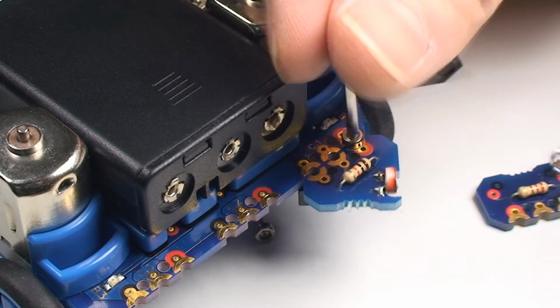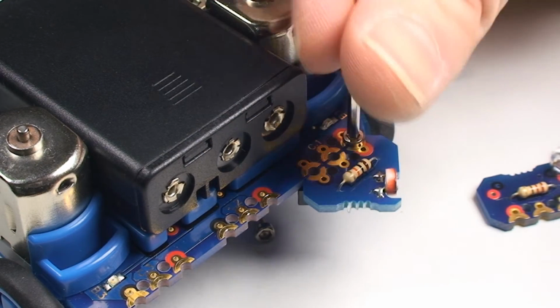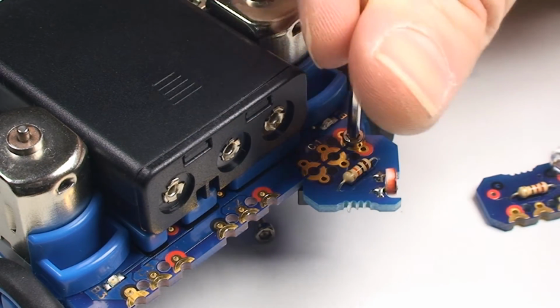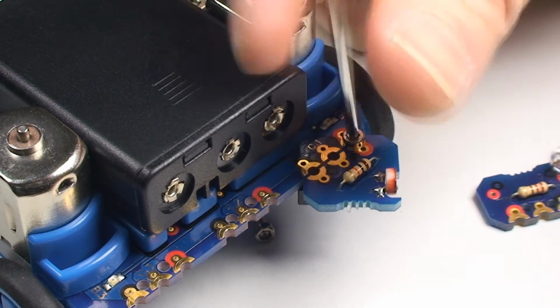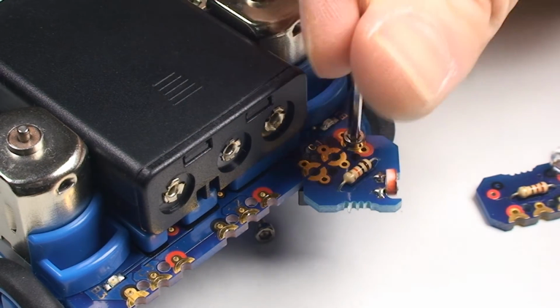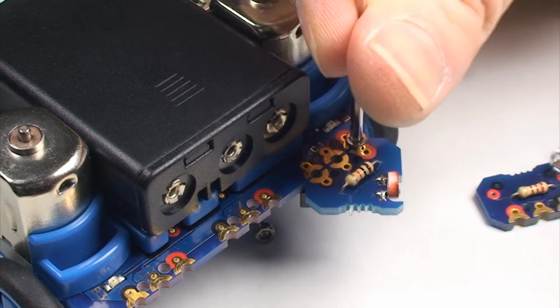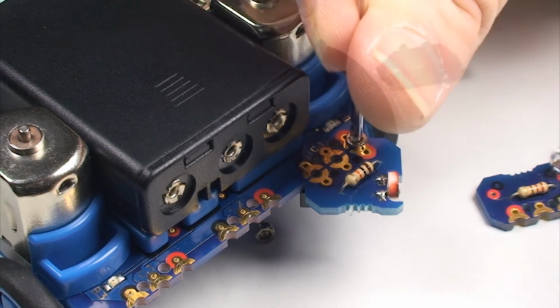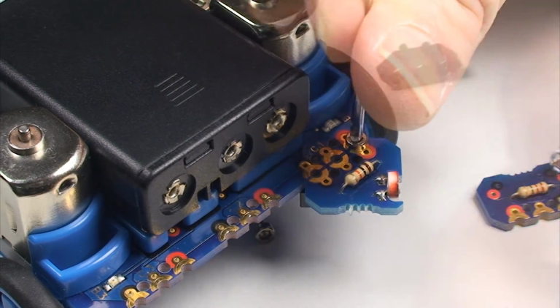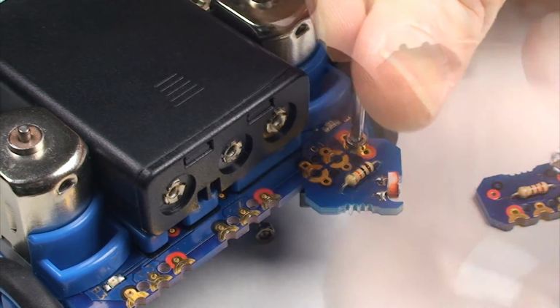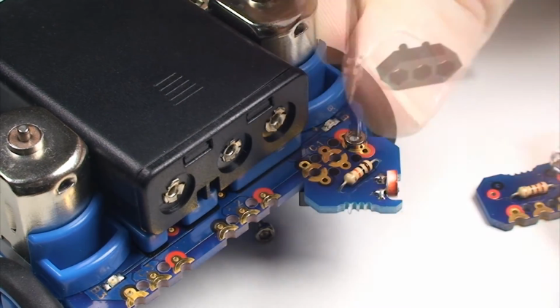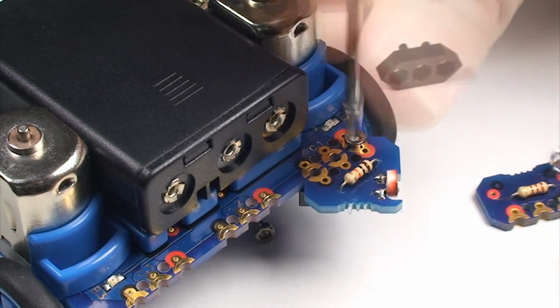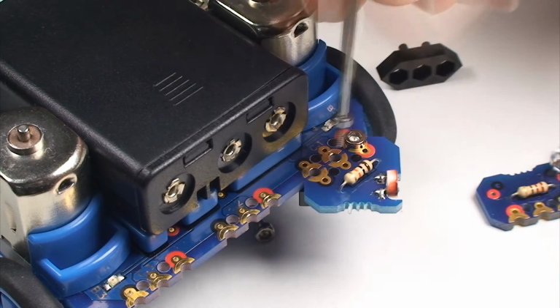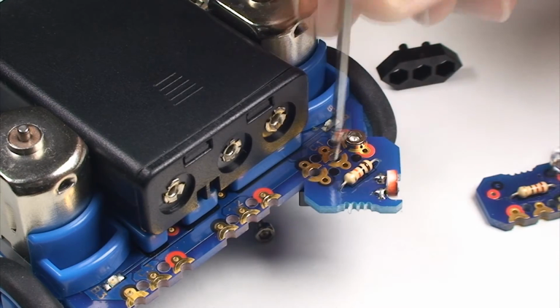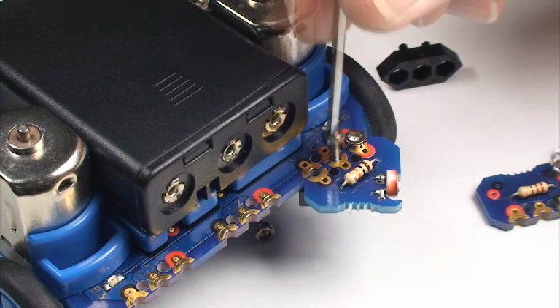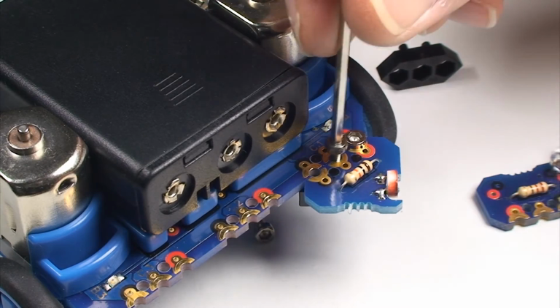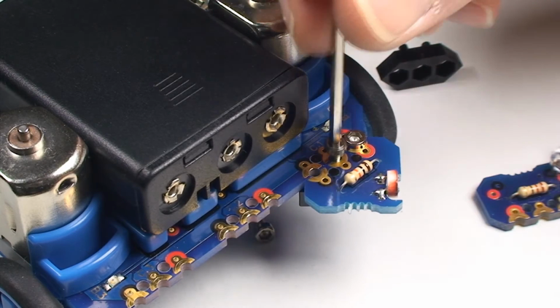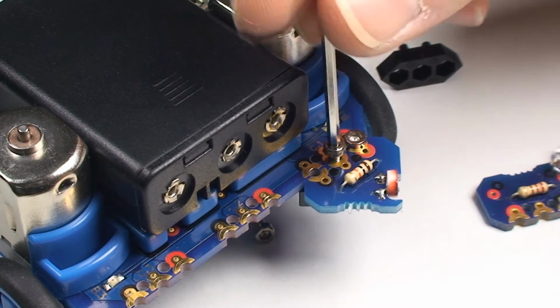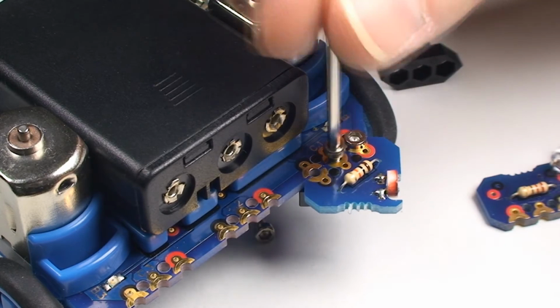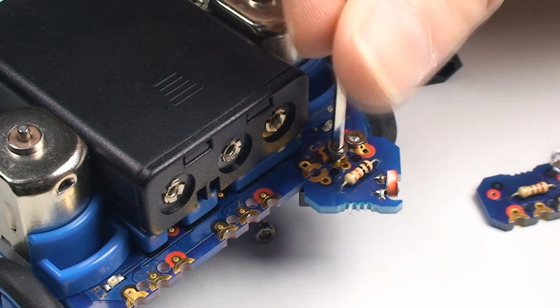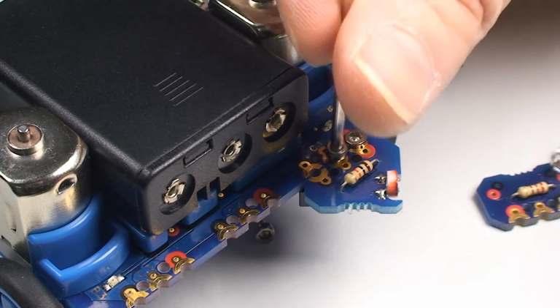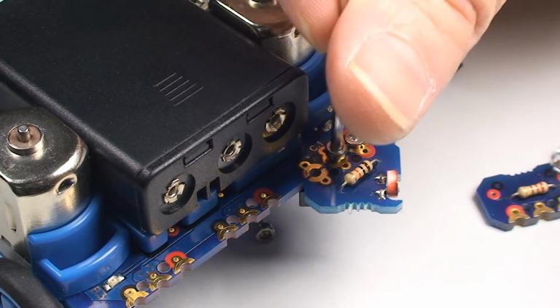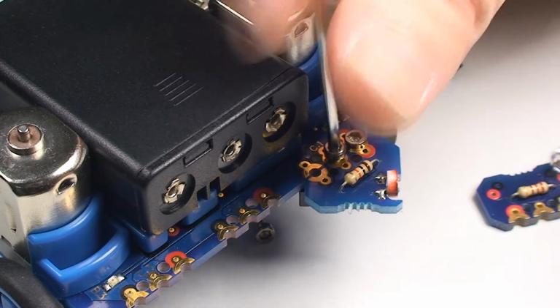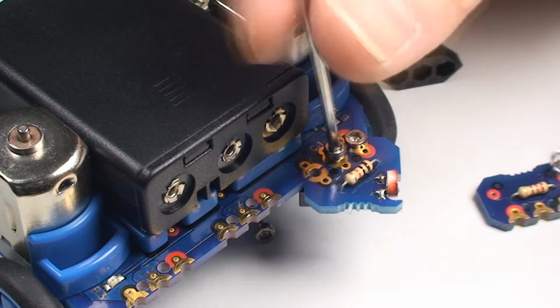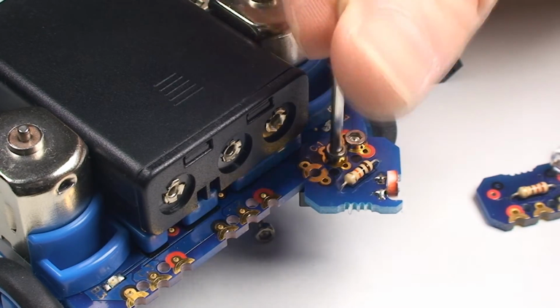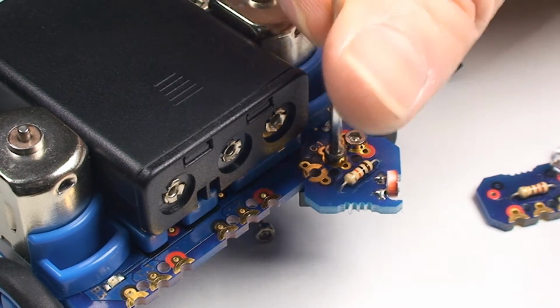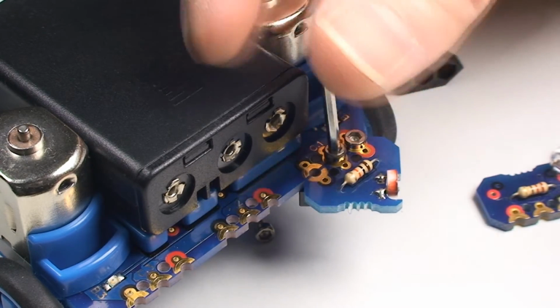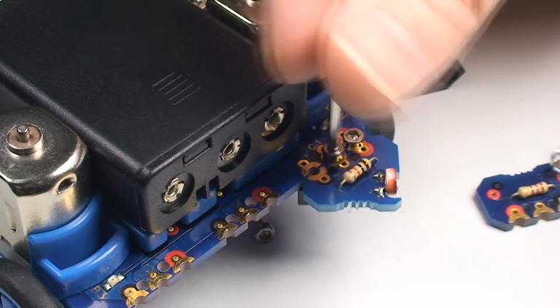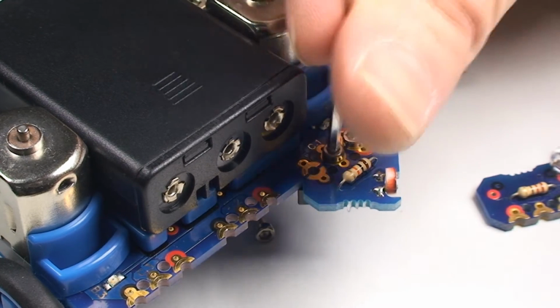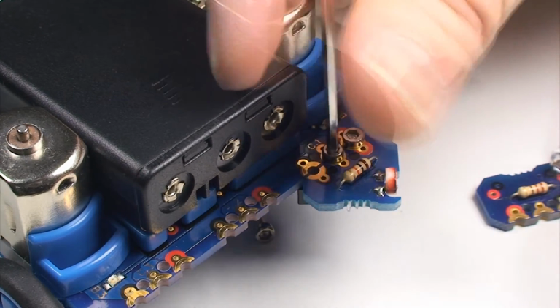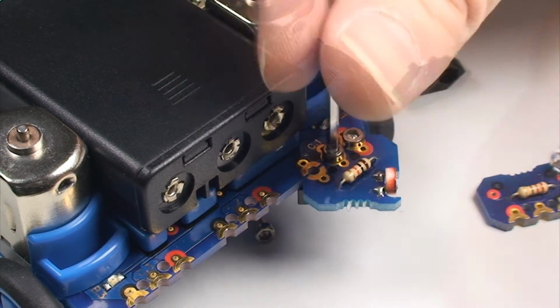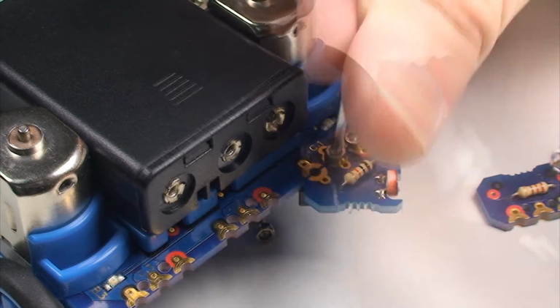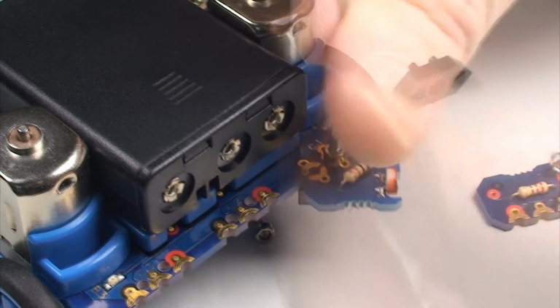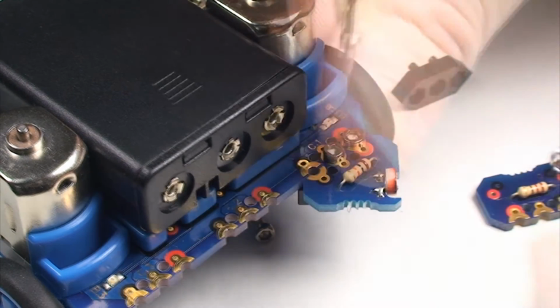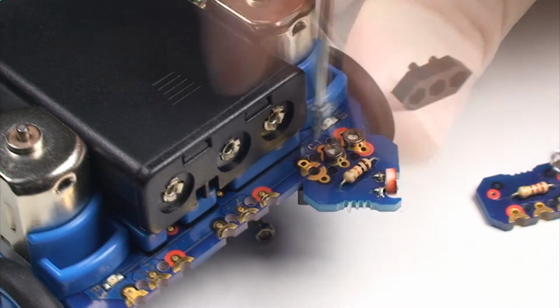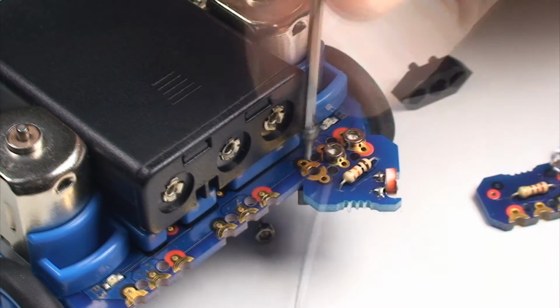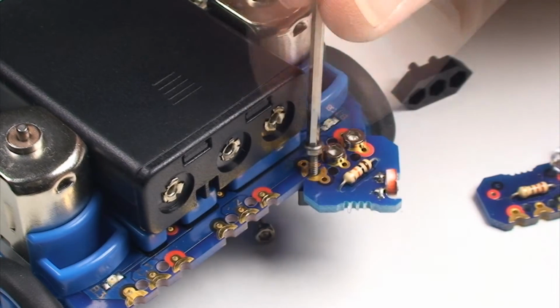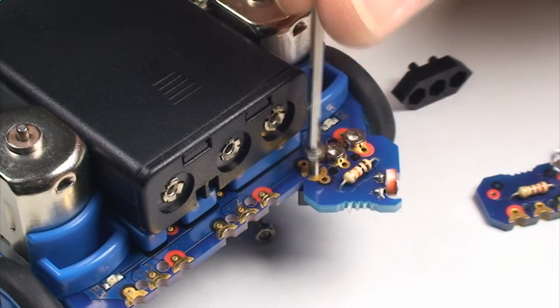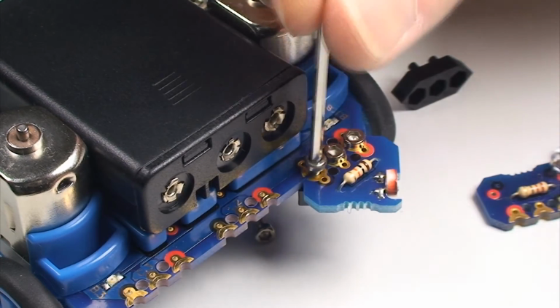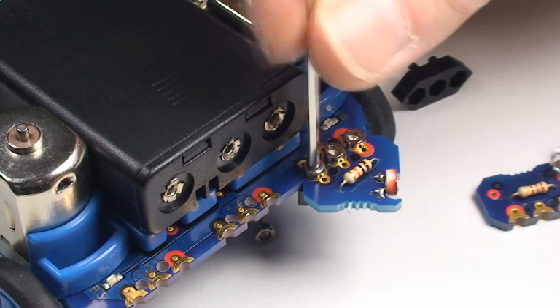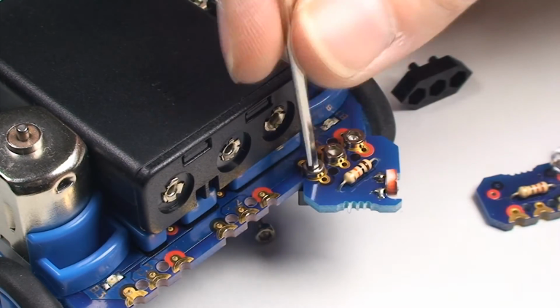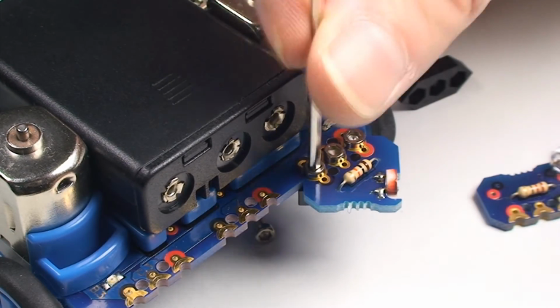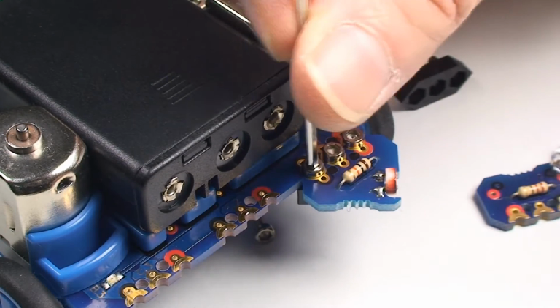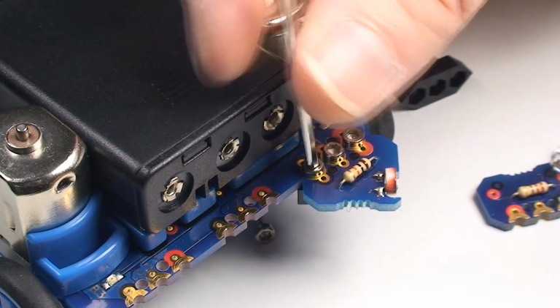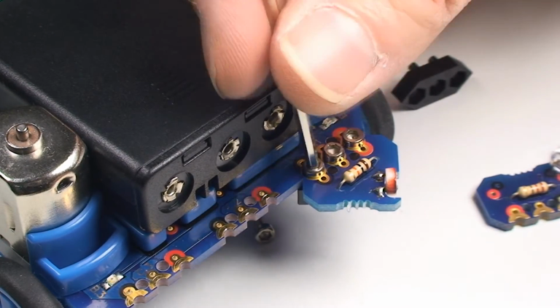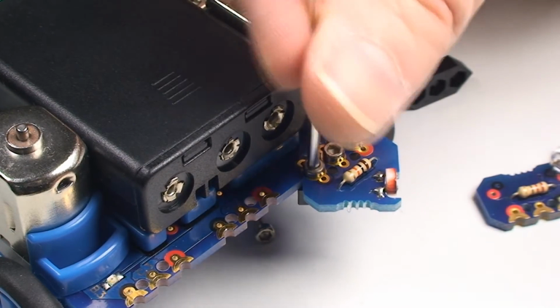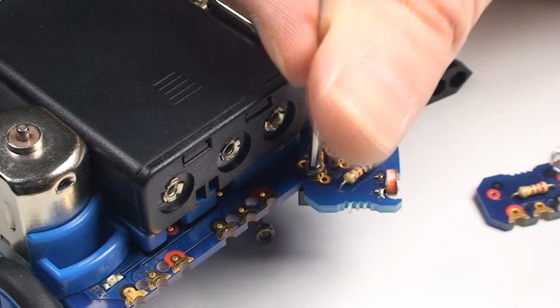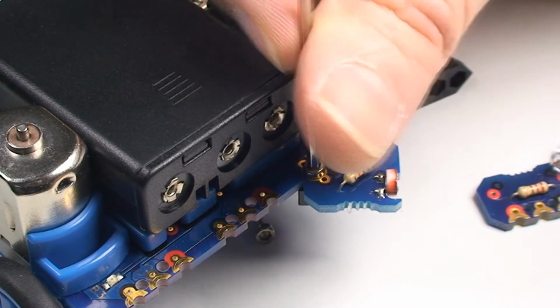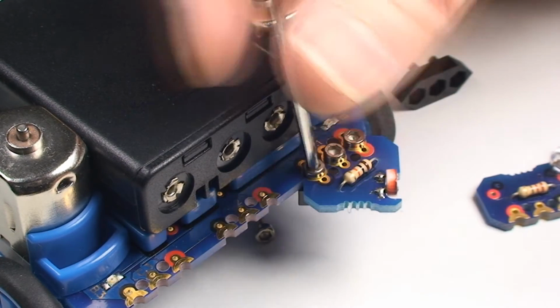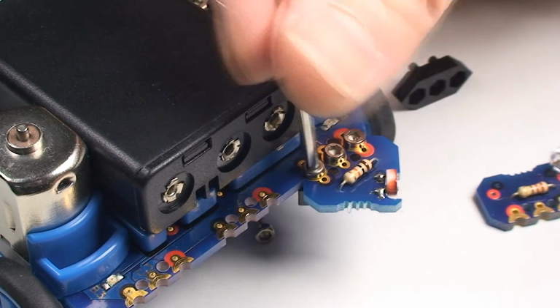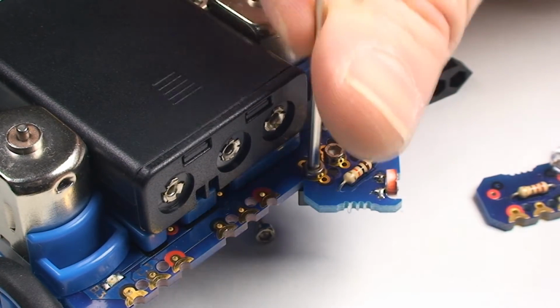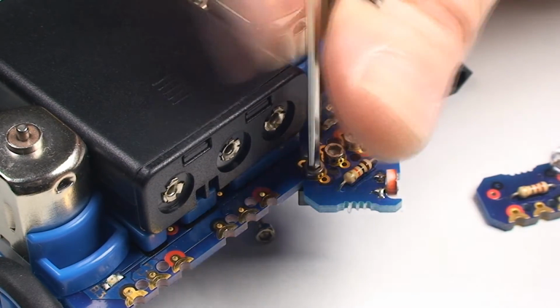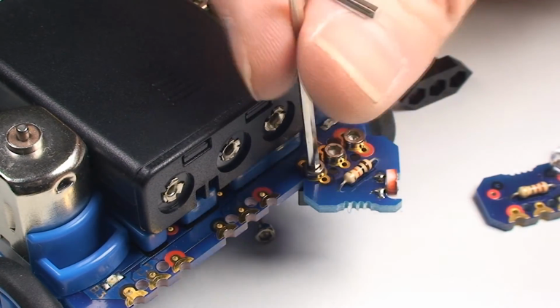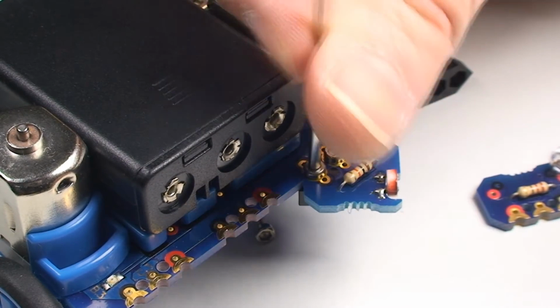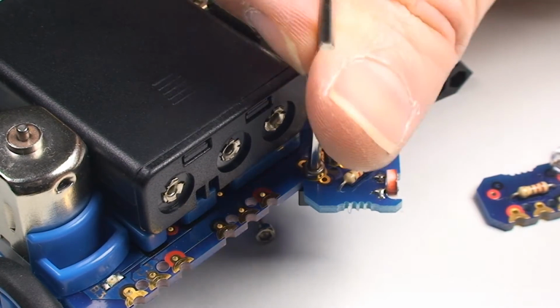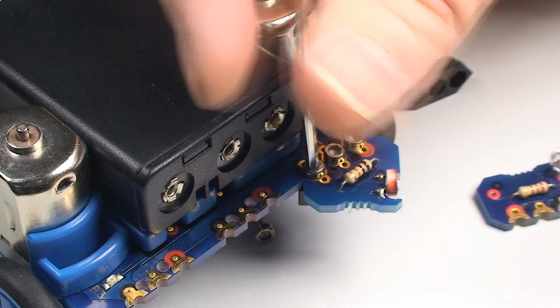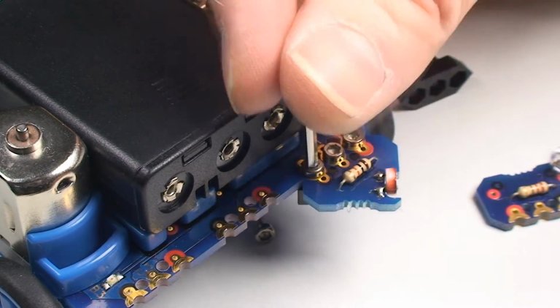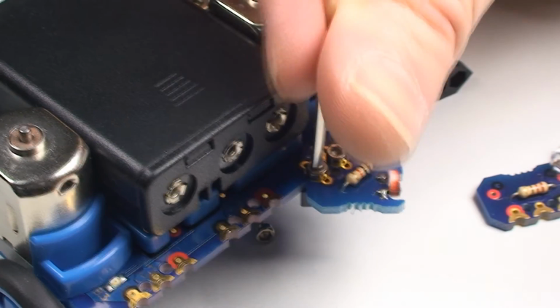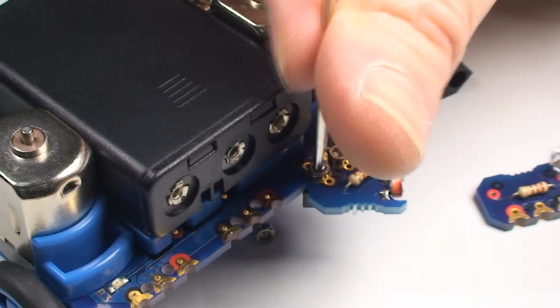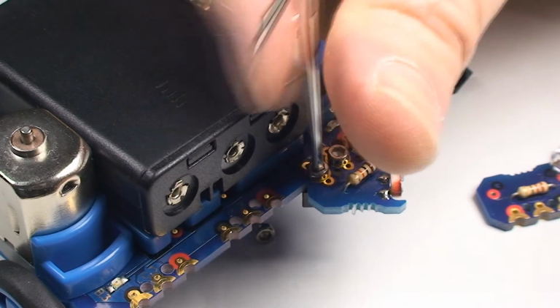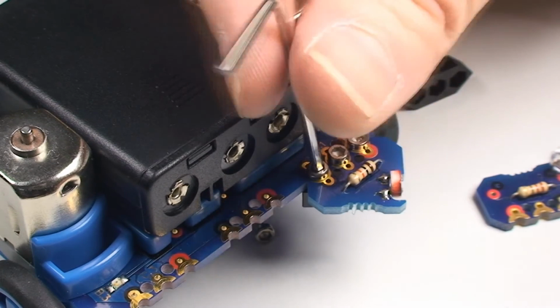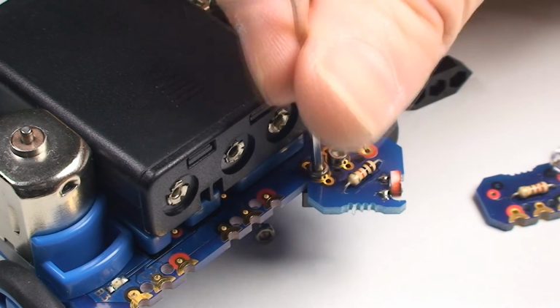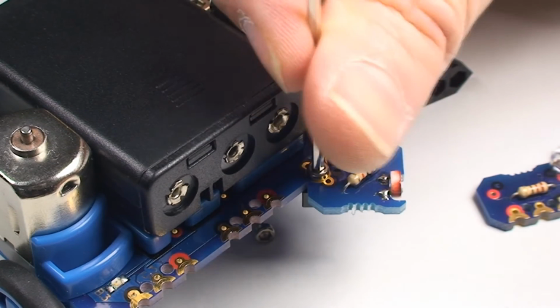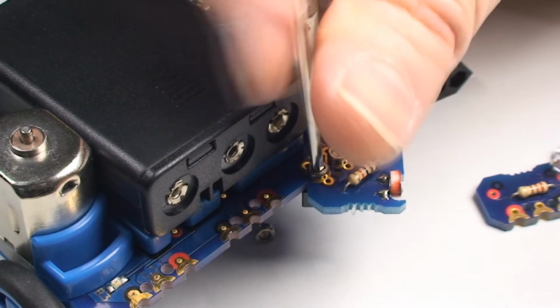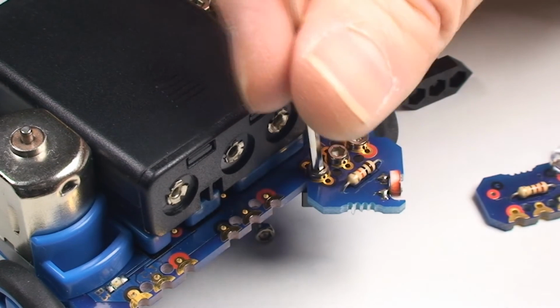All the modules are interchangeable so you can customise your own design using the modules supplied with the MicroBot or using modules from an add-on pack.